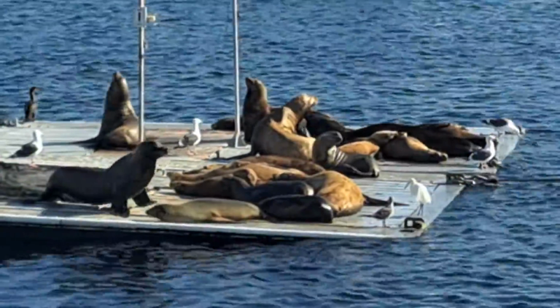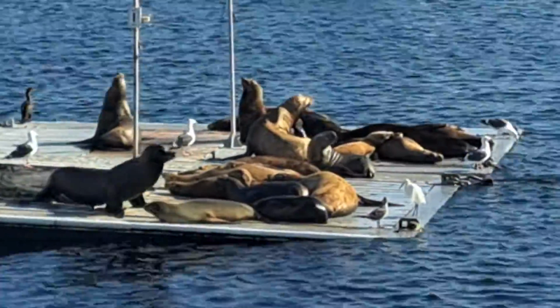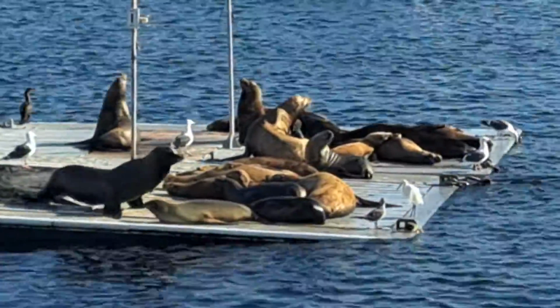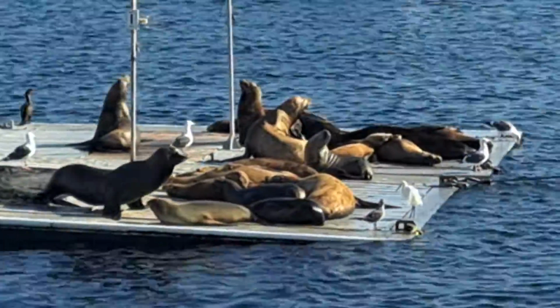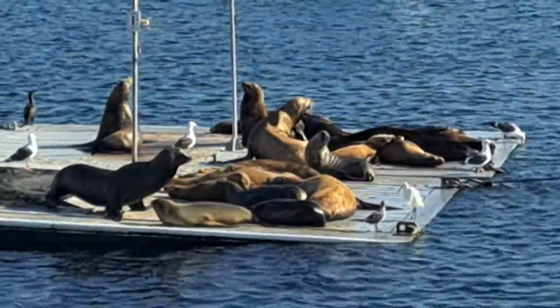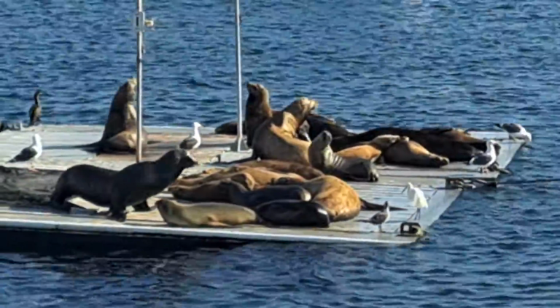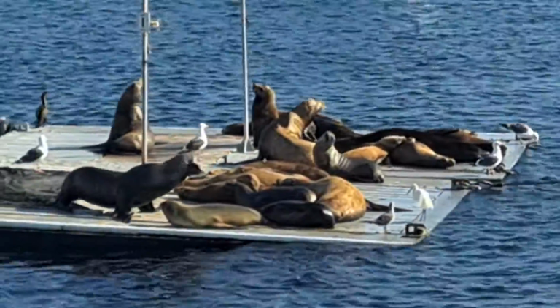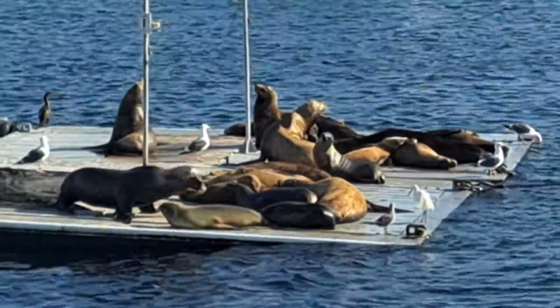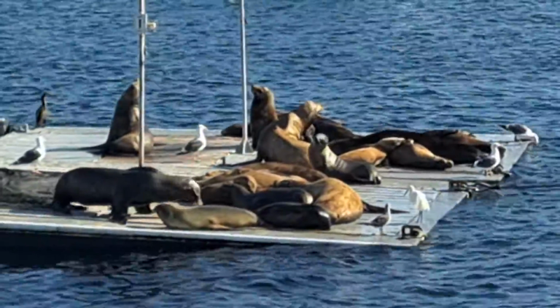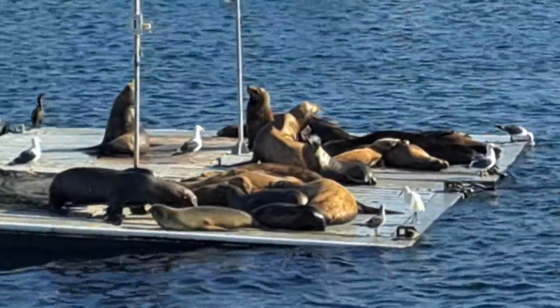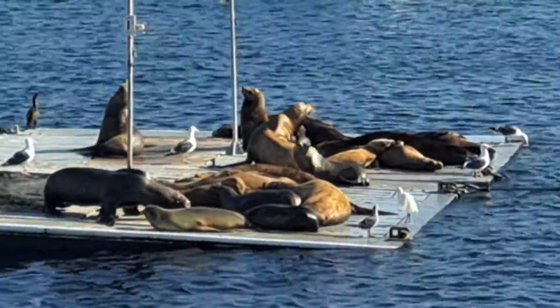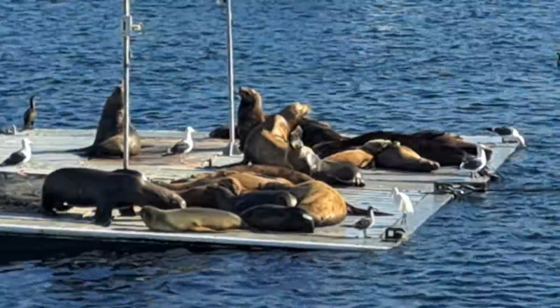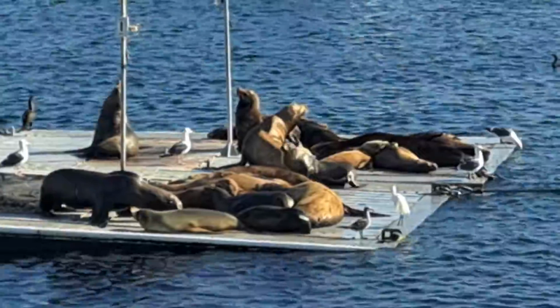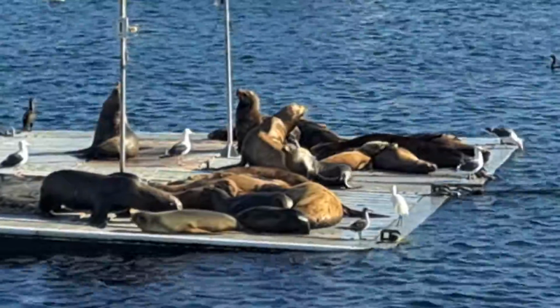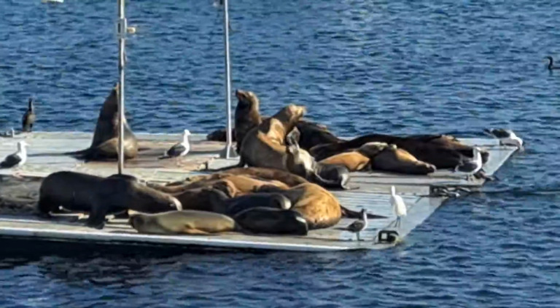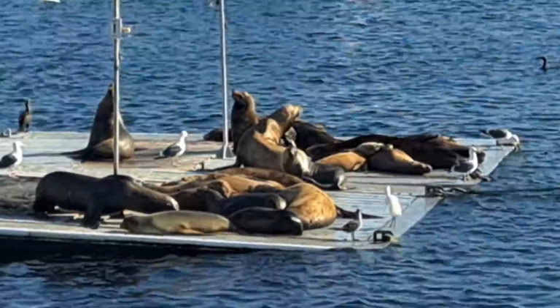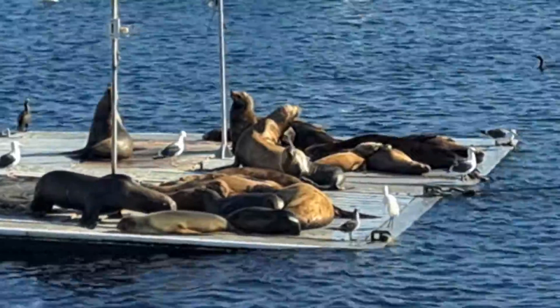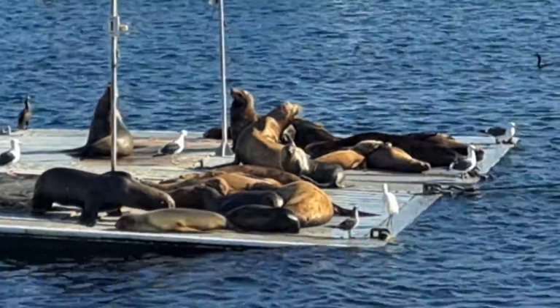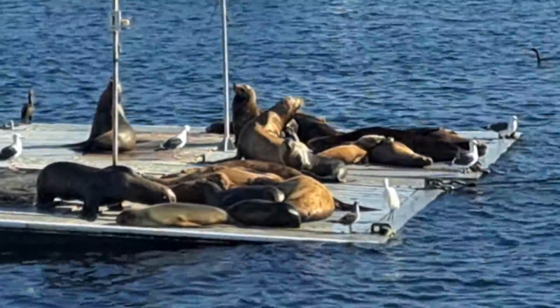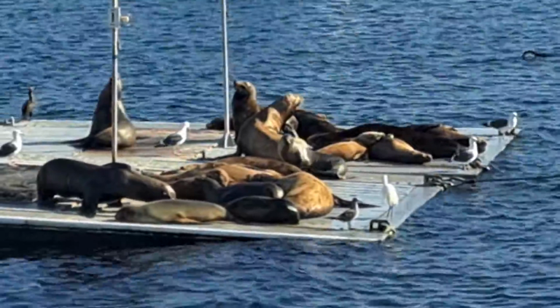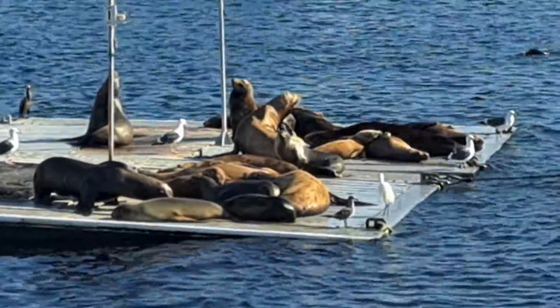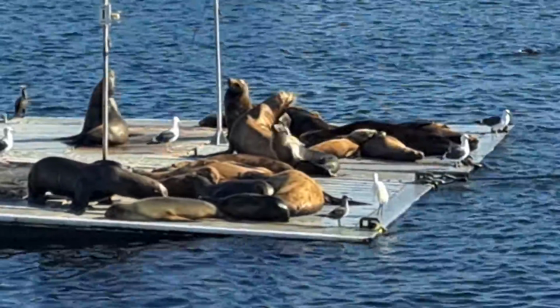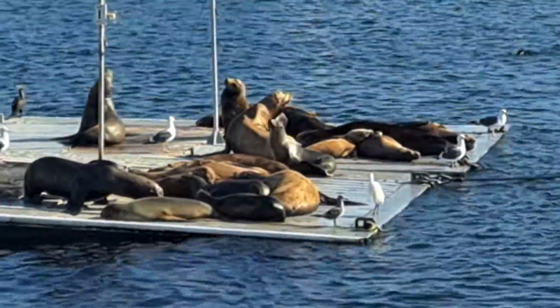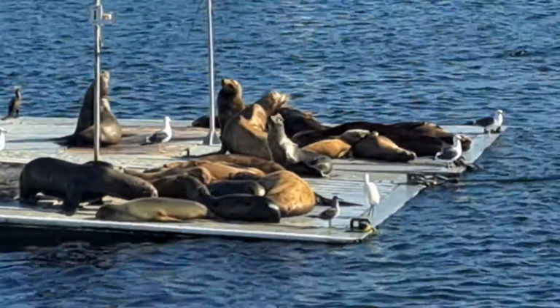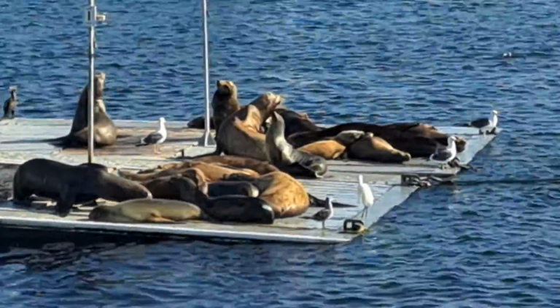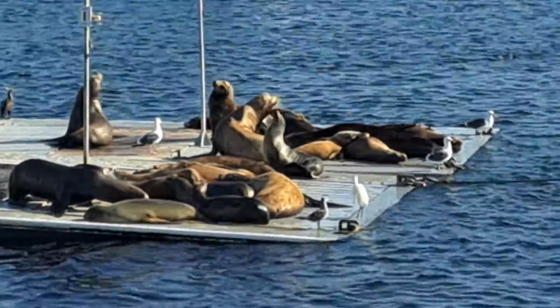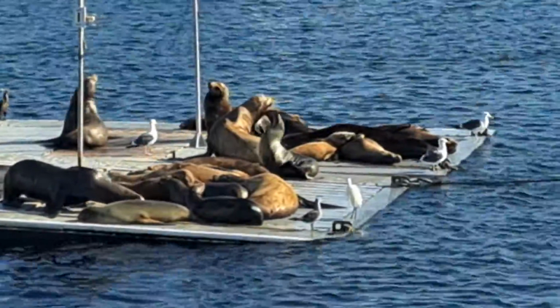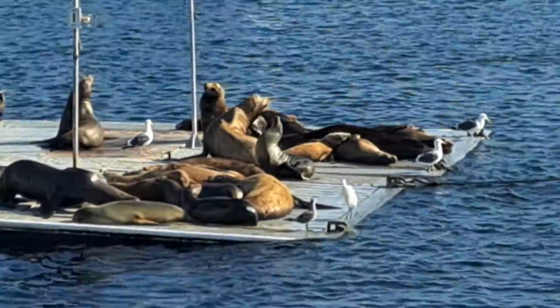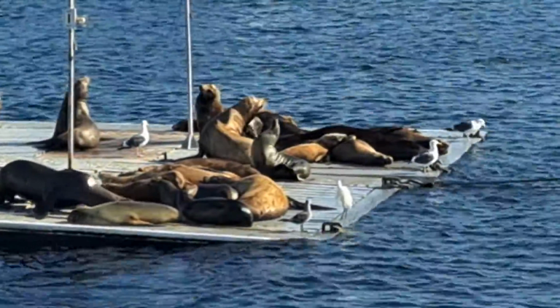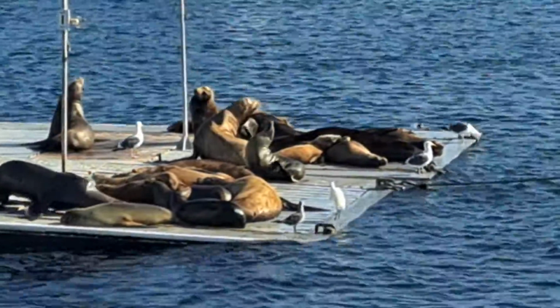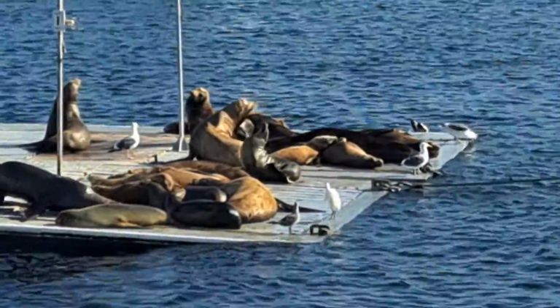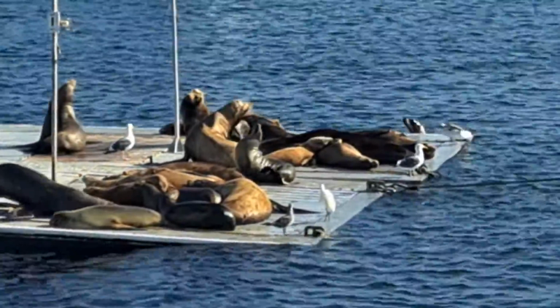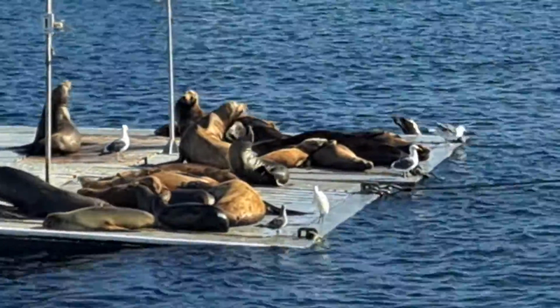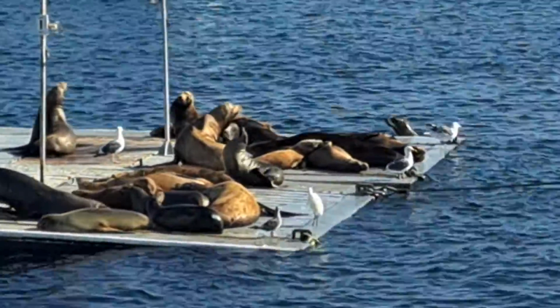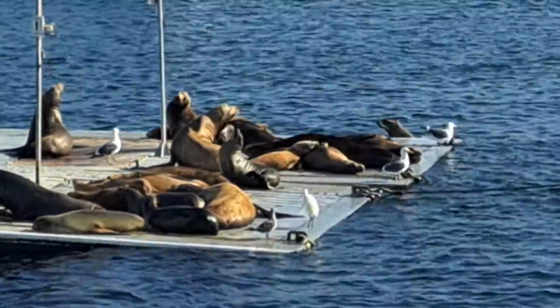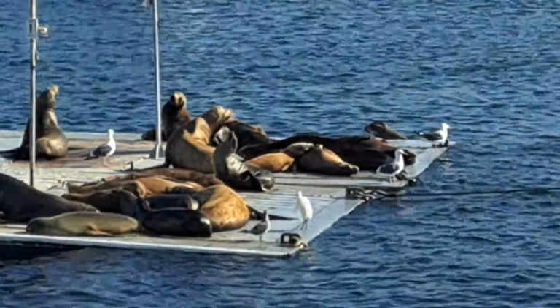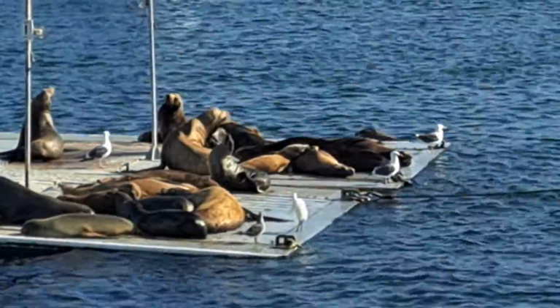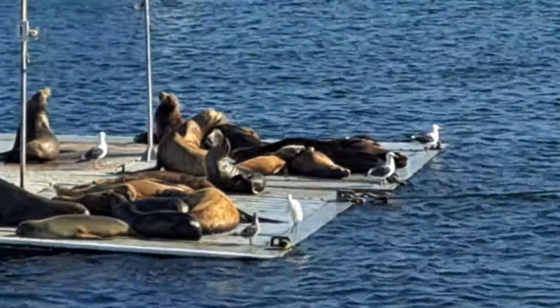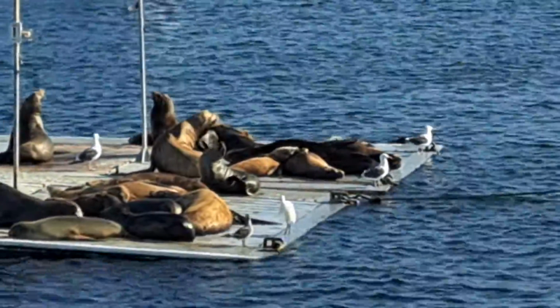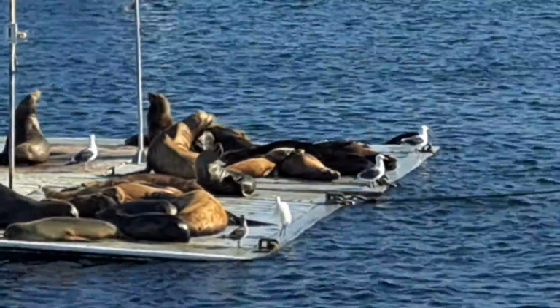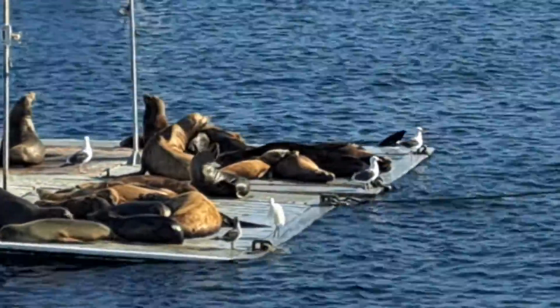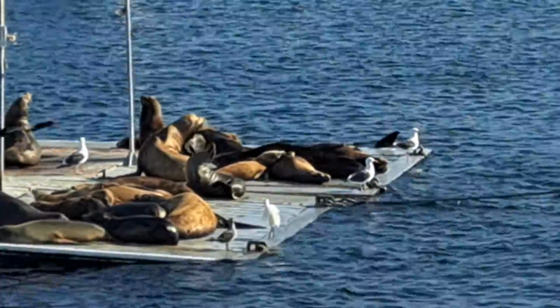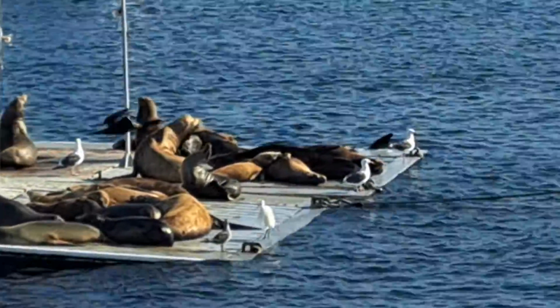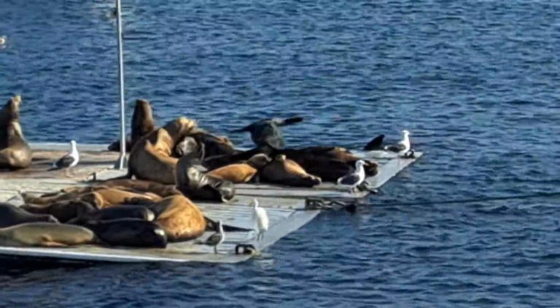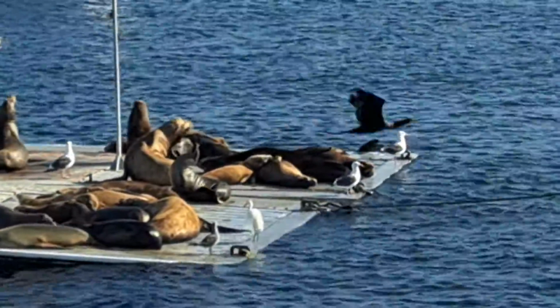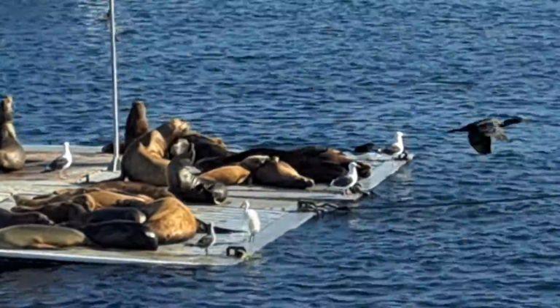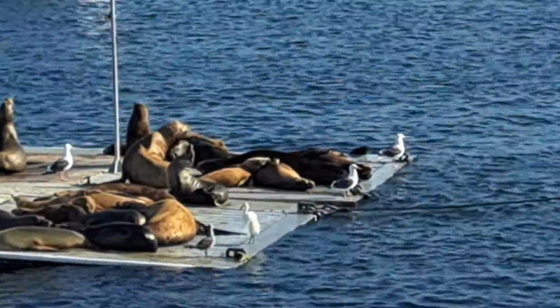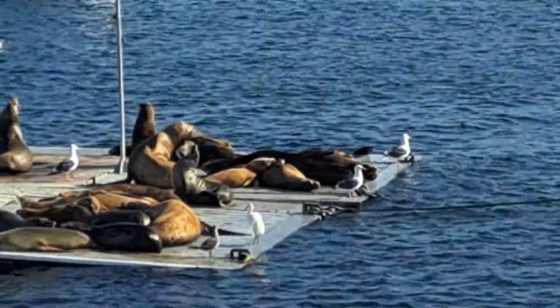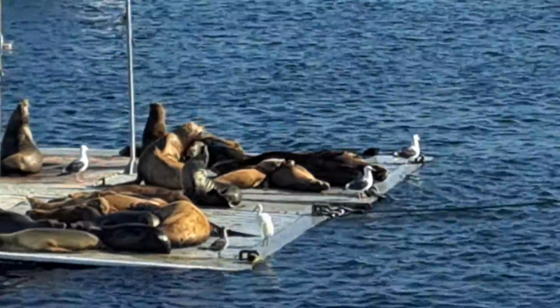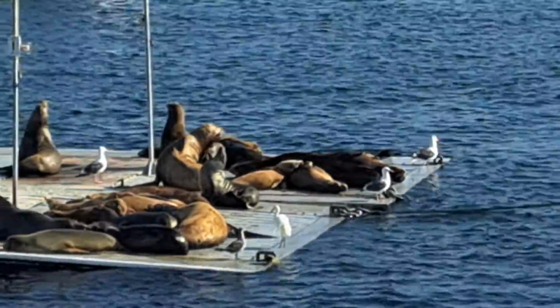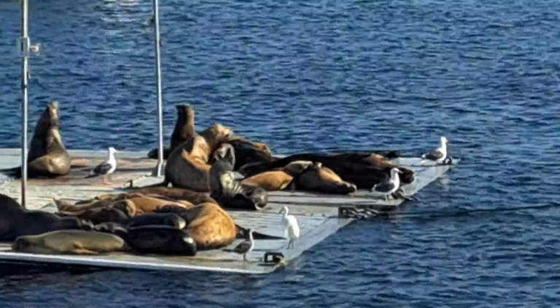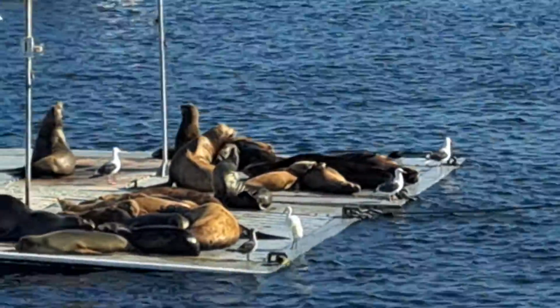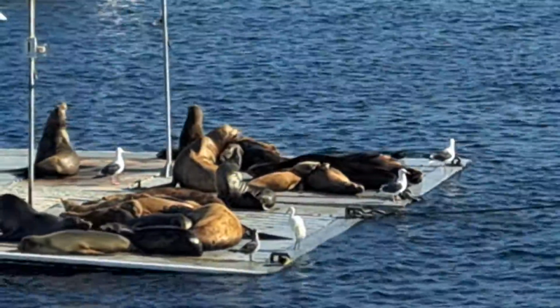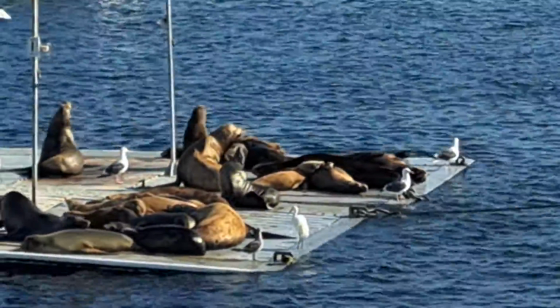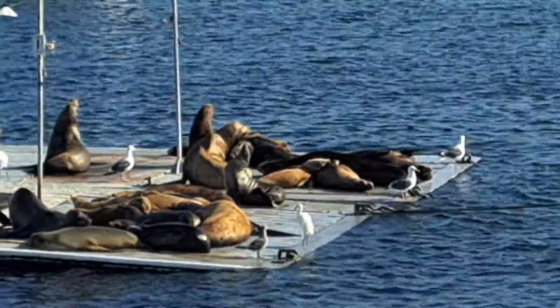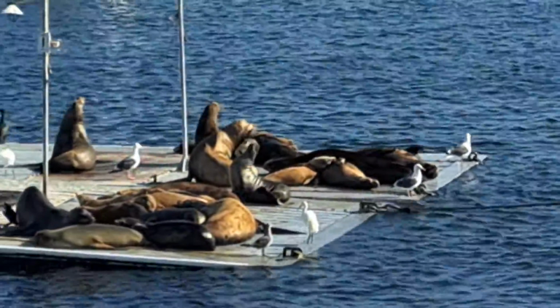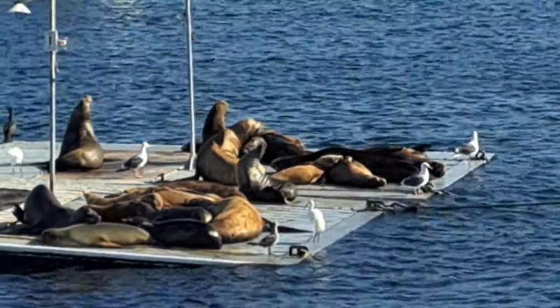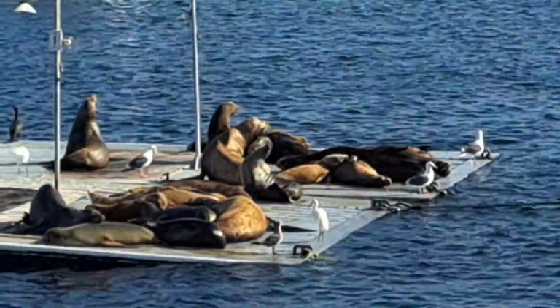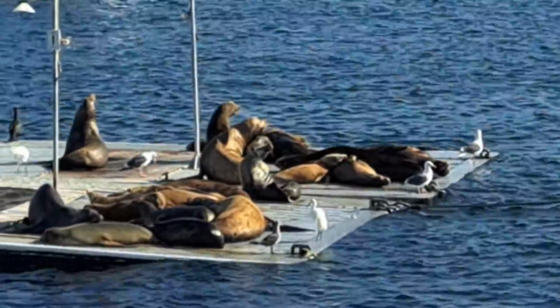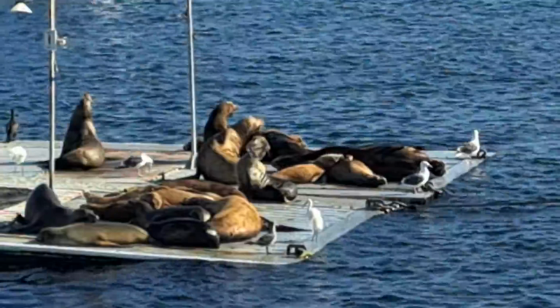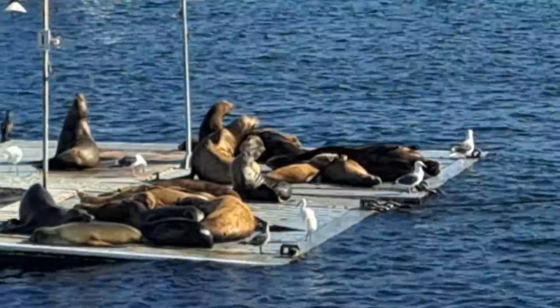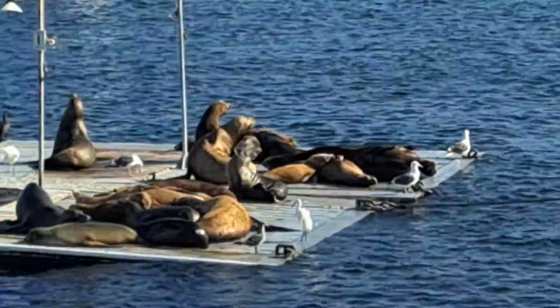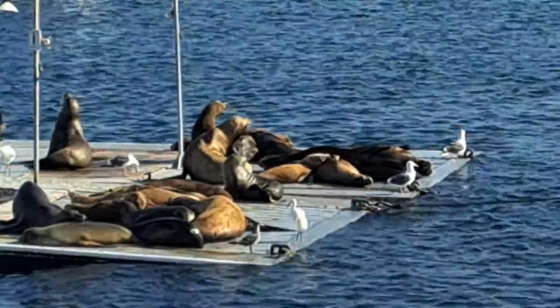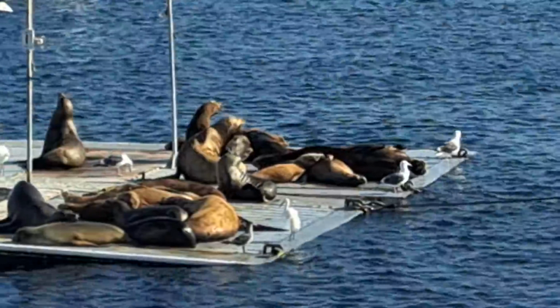Sea lions also have an interesting orientation of their pelvic bone. They can actually change the position that it's in so that they can rotate their back flippers under their bodies.